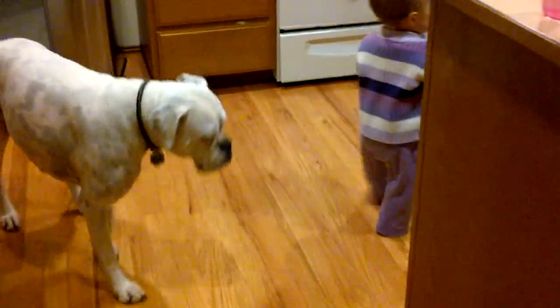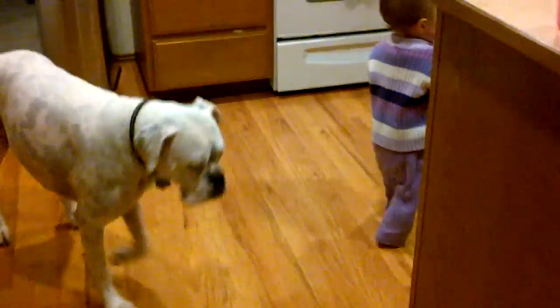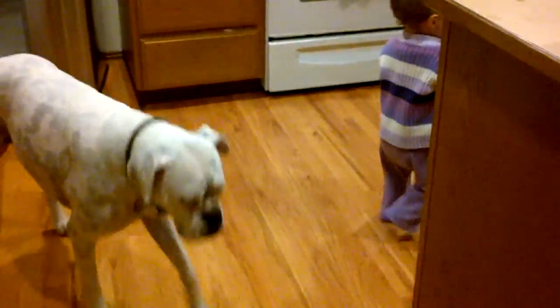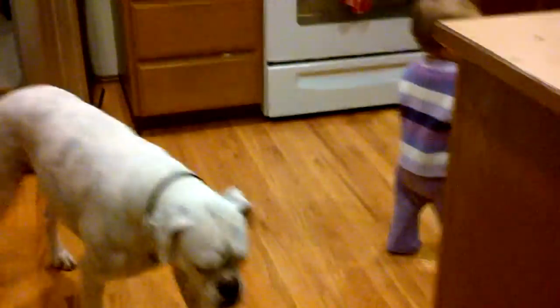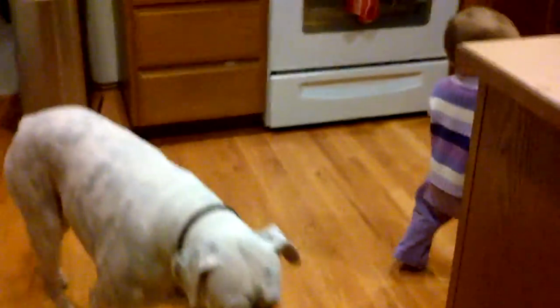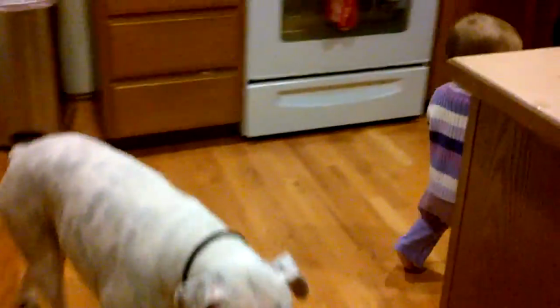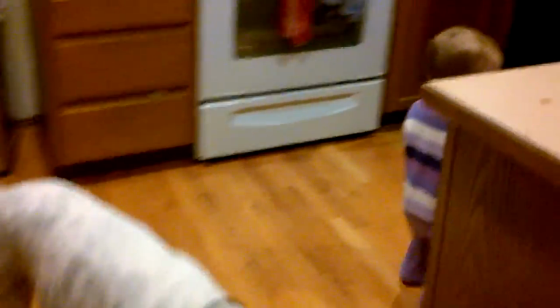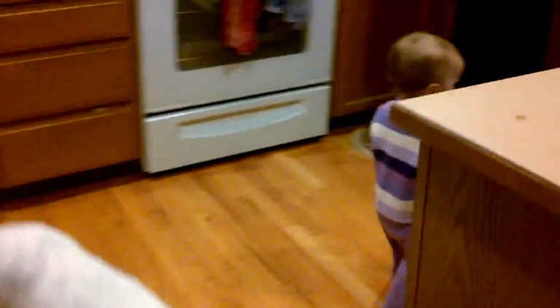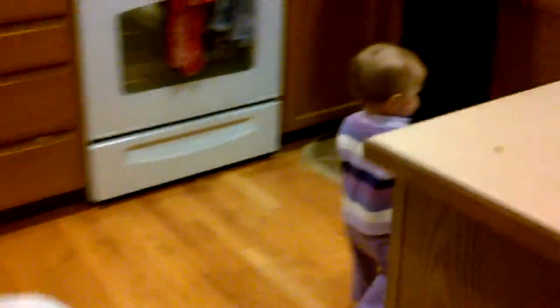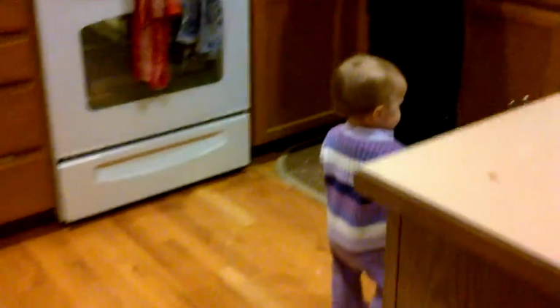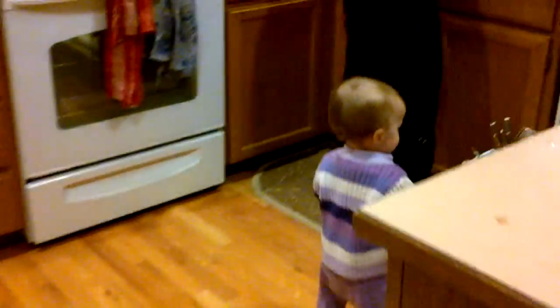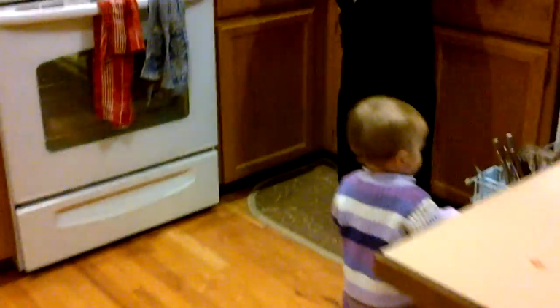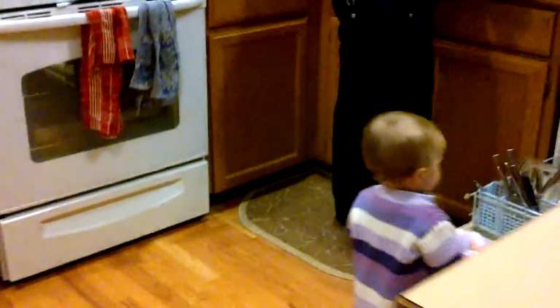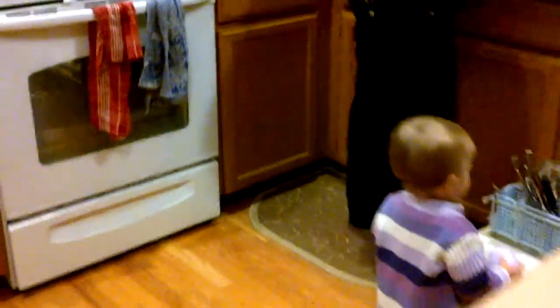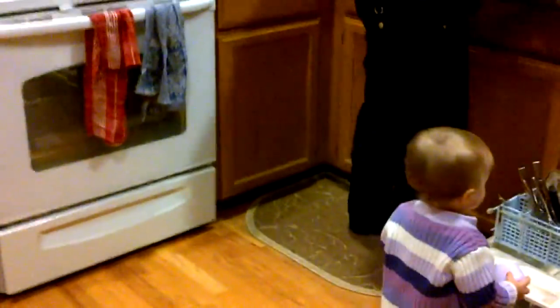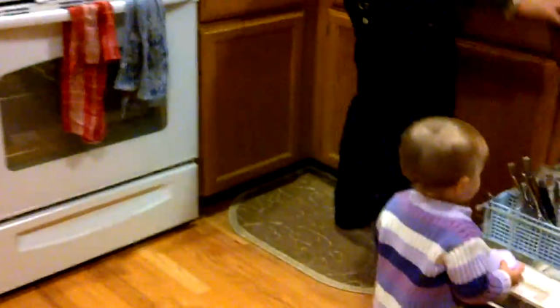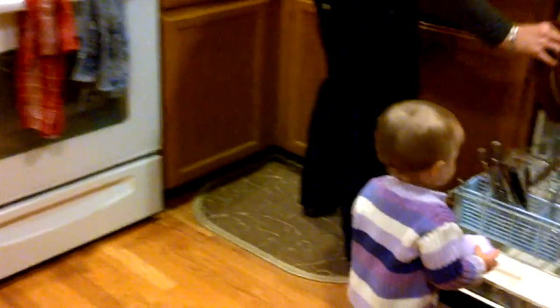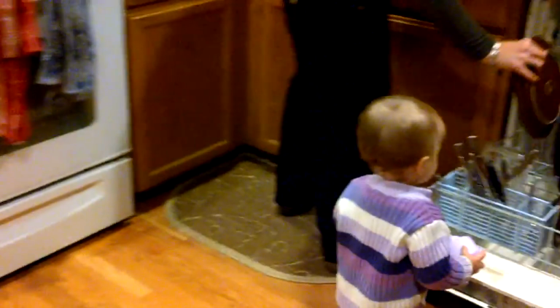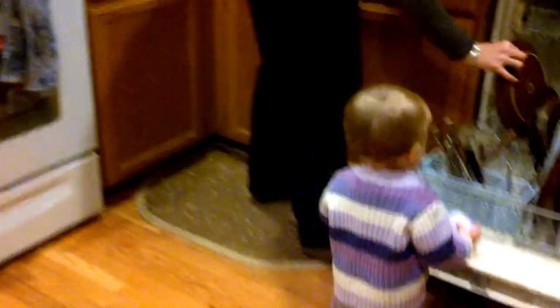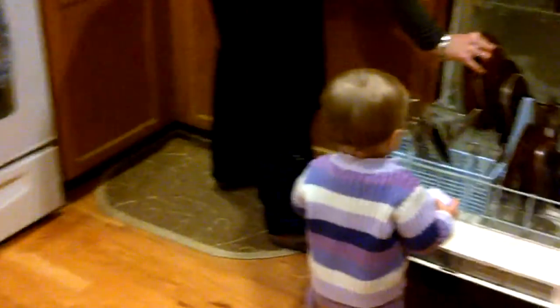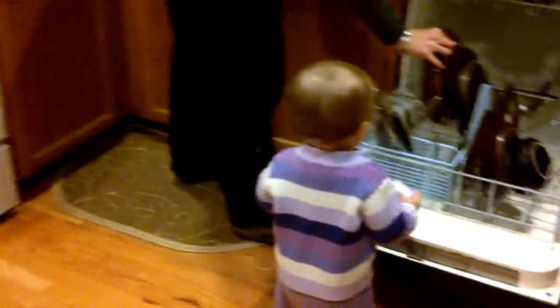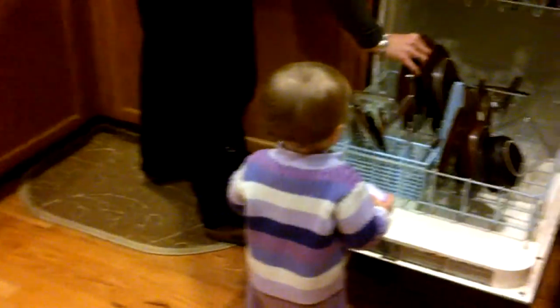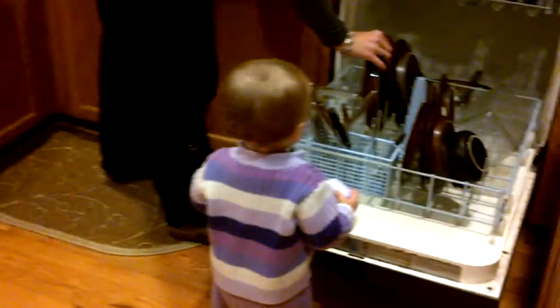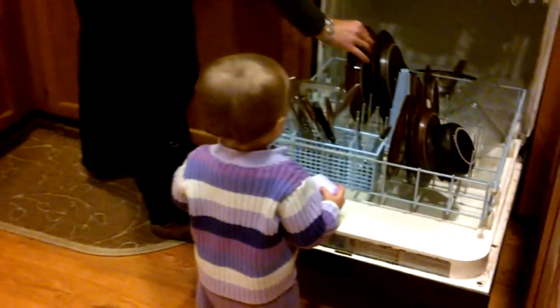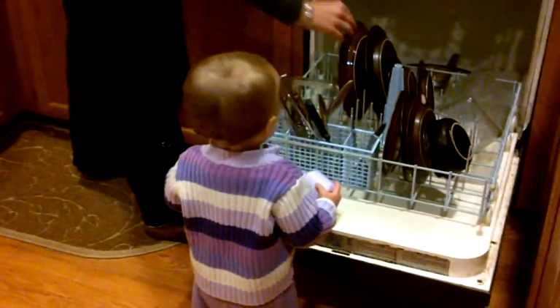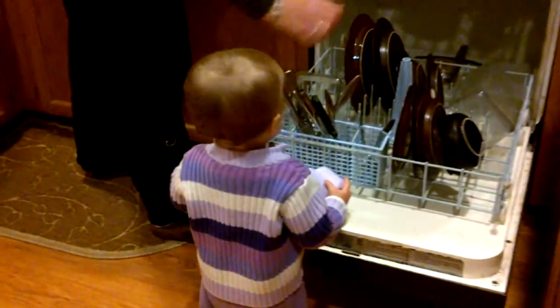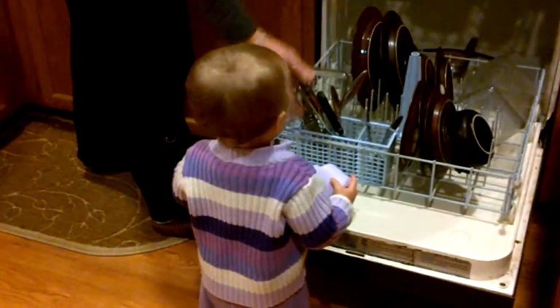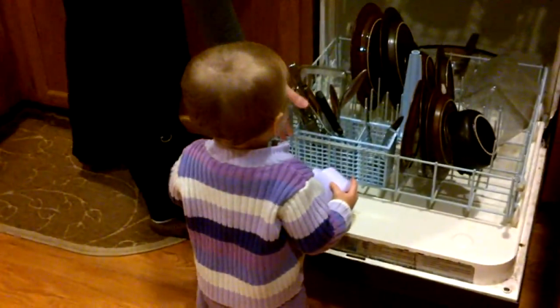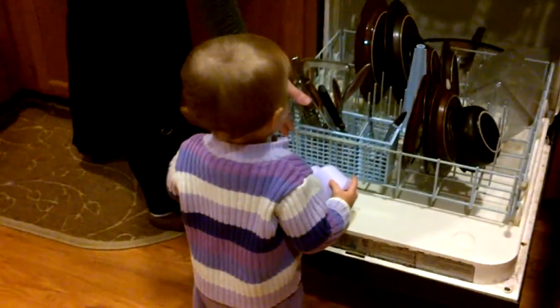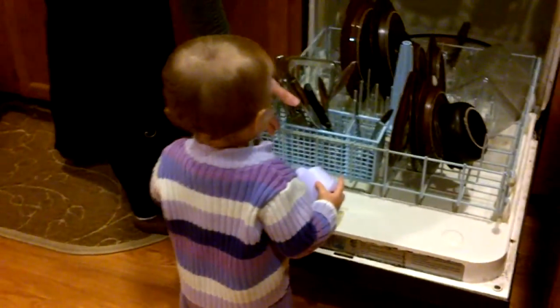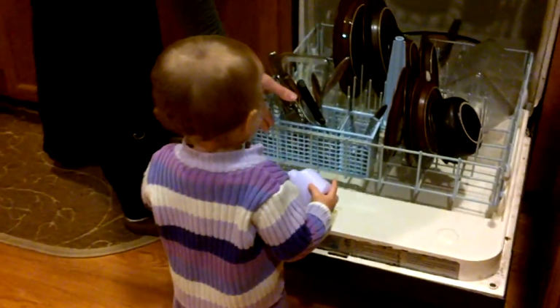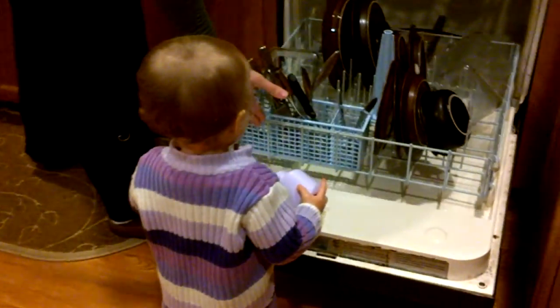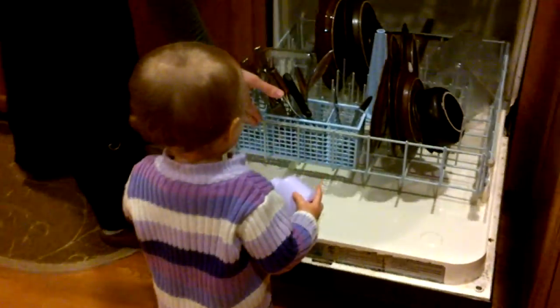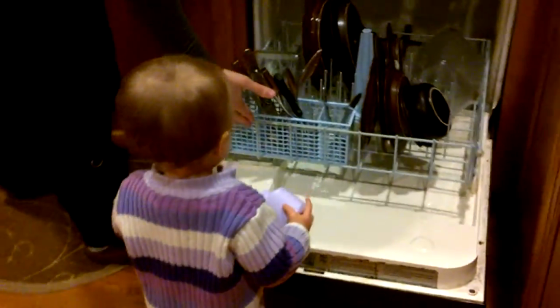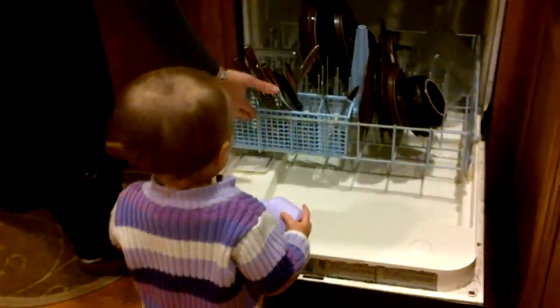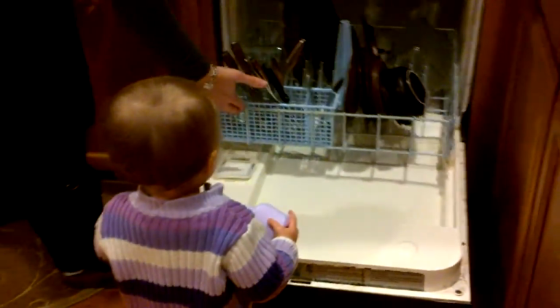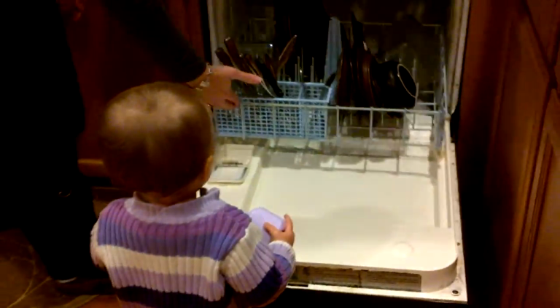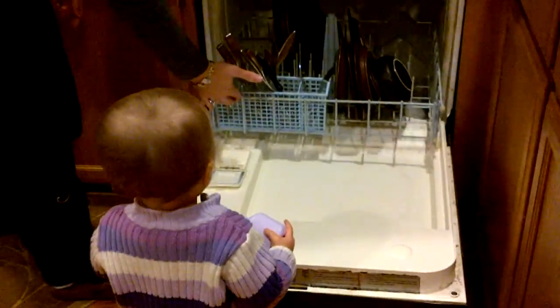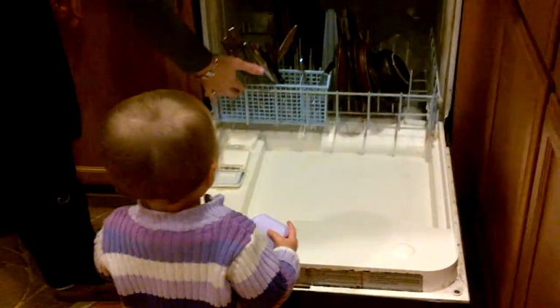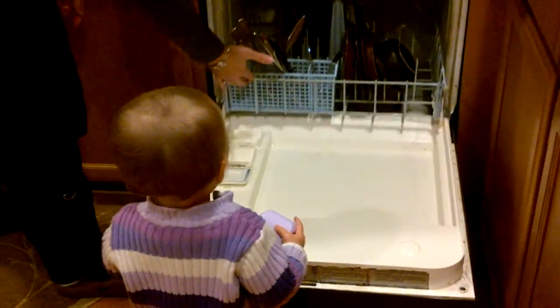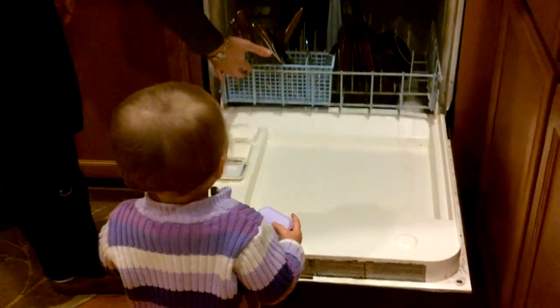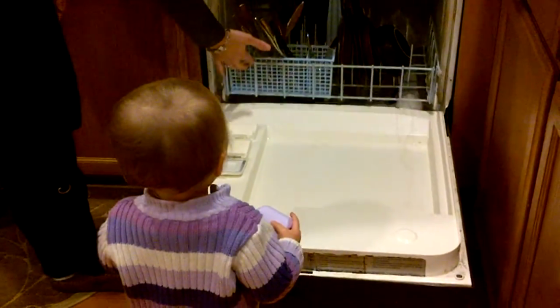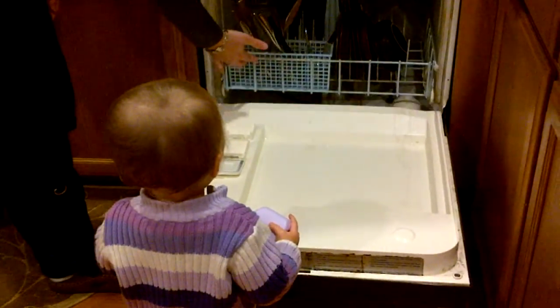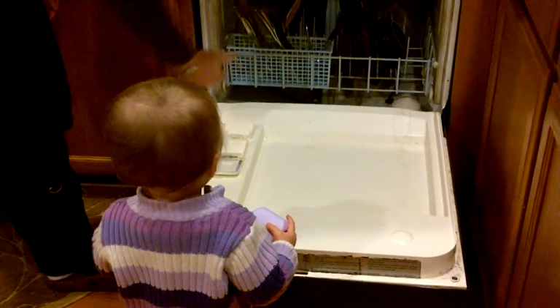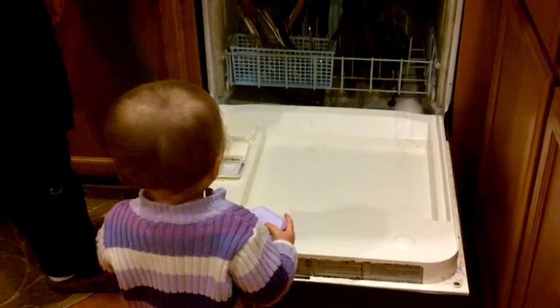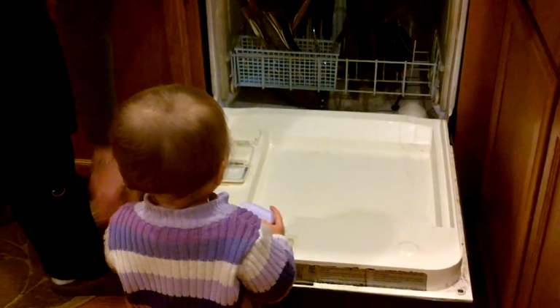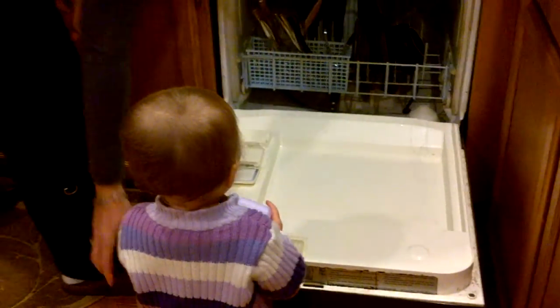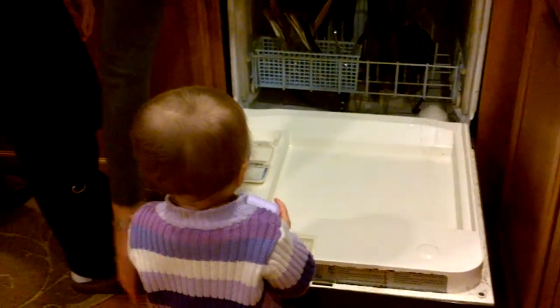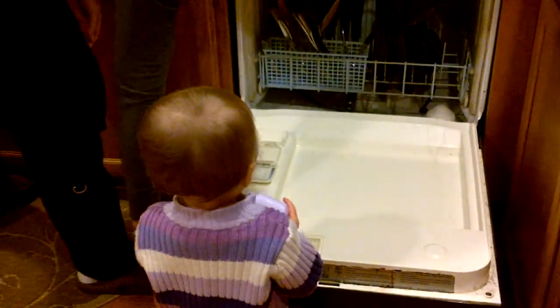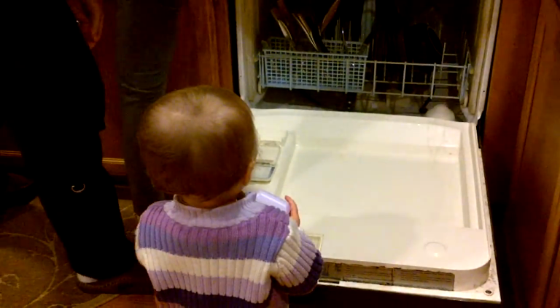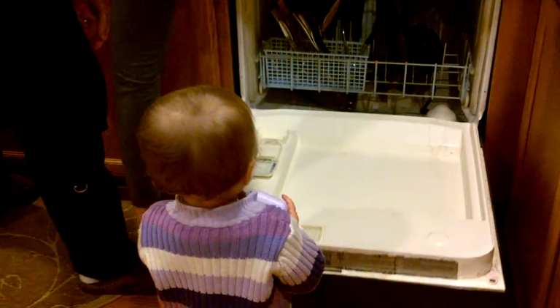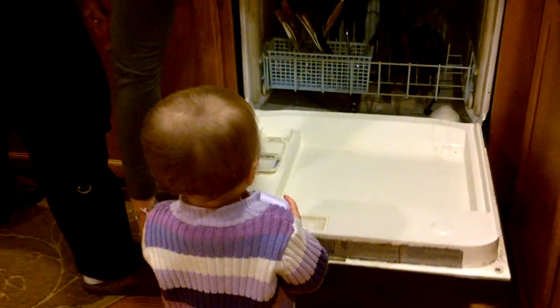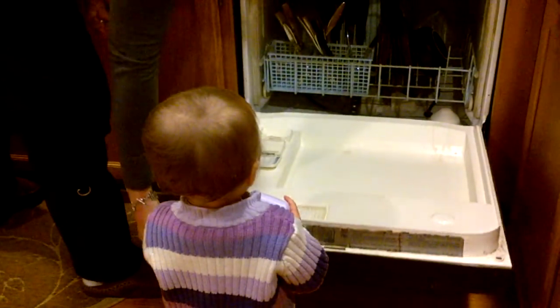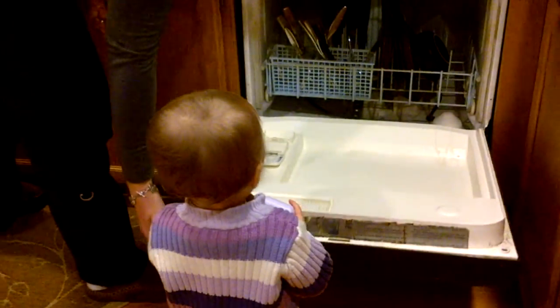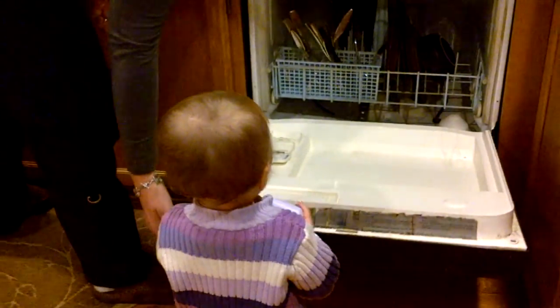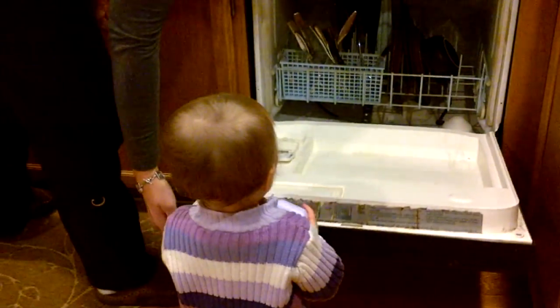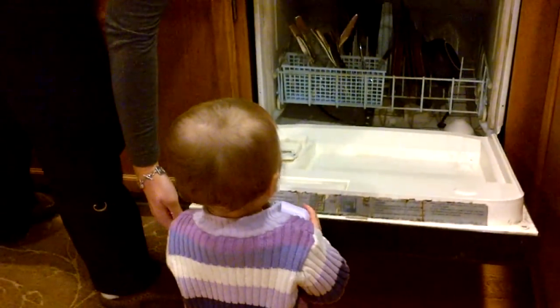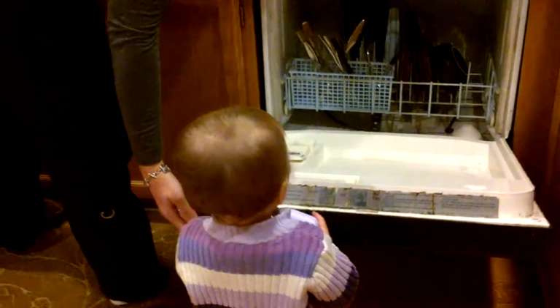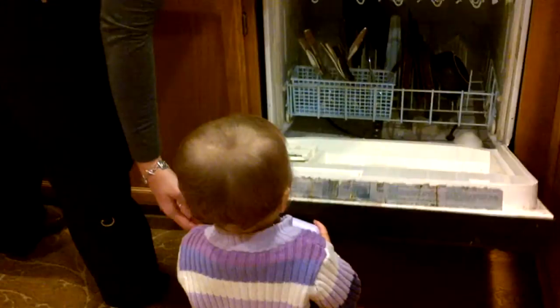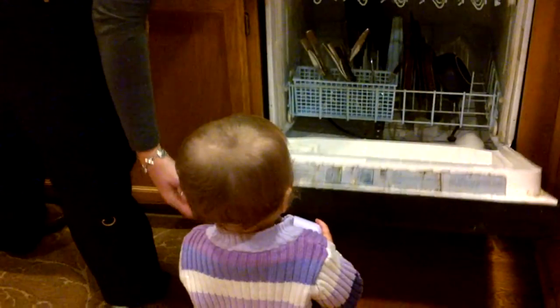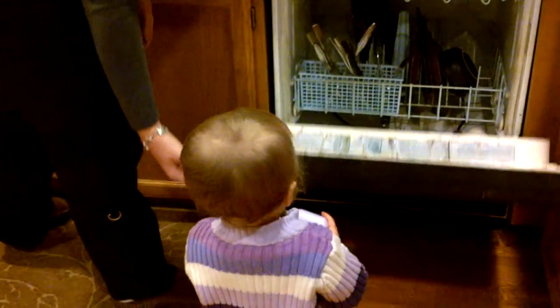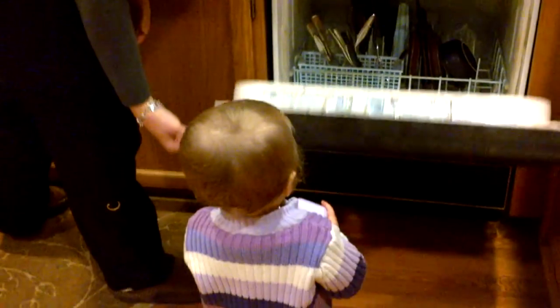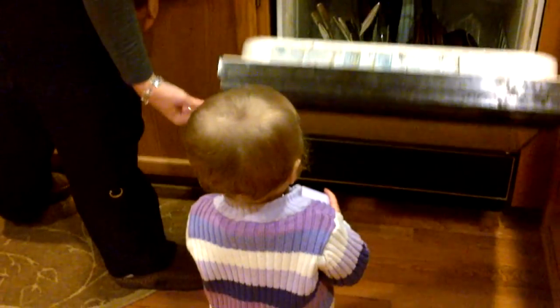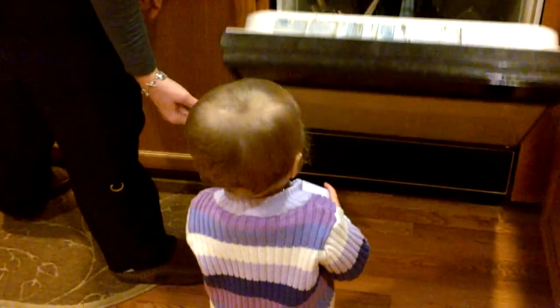Hi sweetheart. Can you help mommy load in the dishwasher? It's great to see the back of your head.